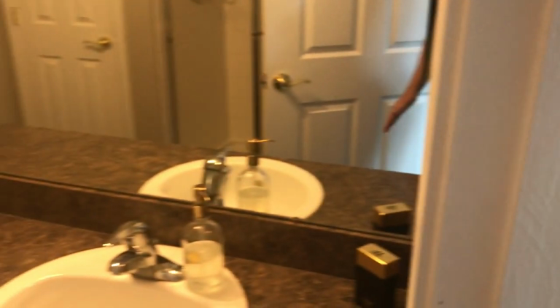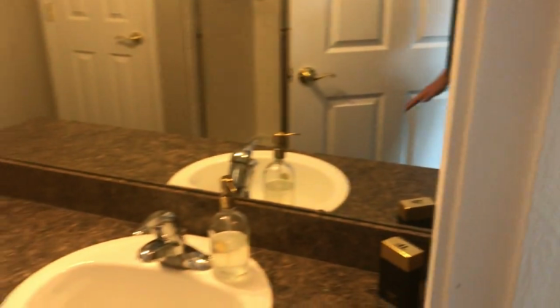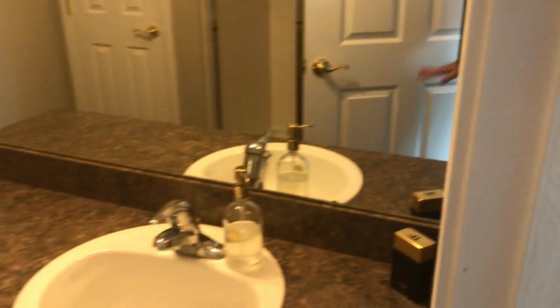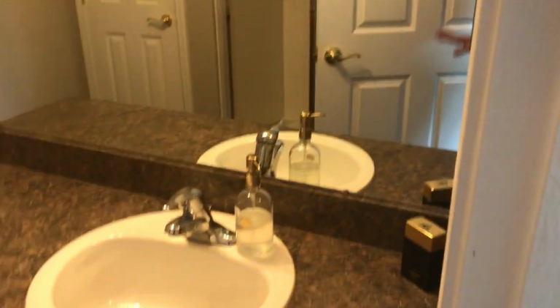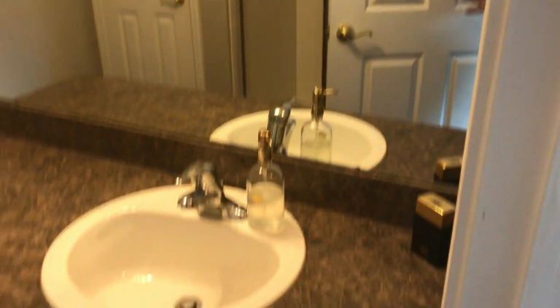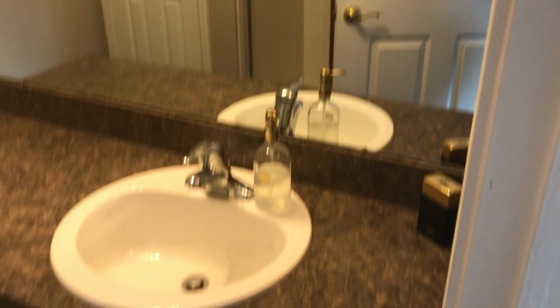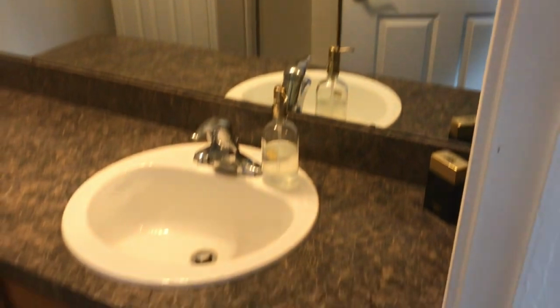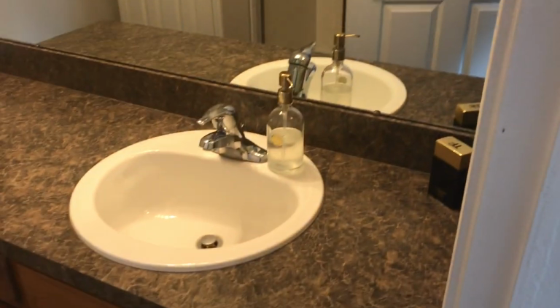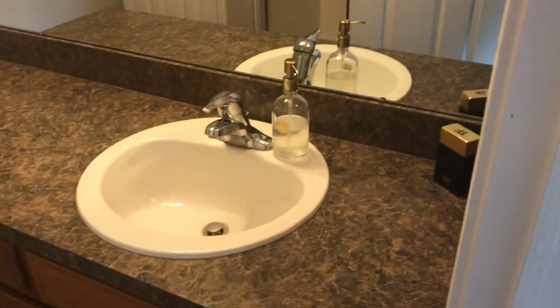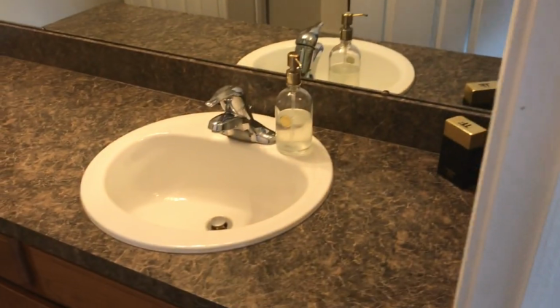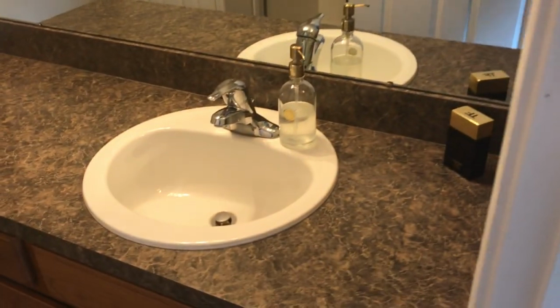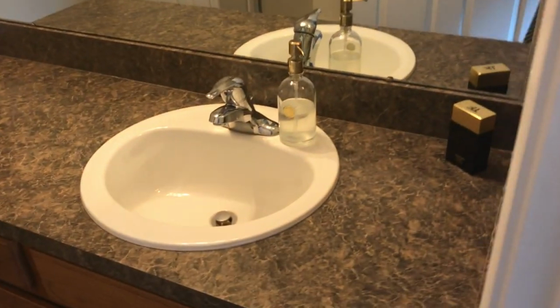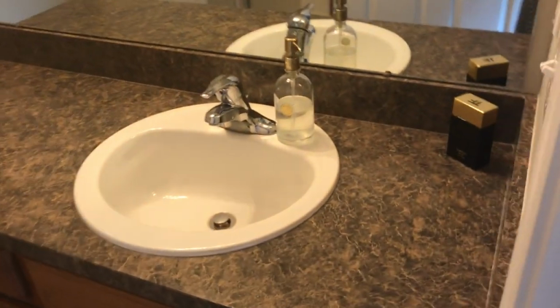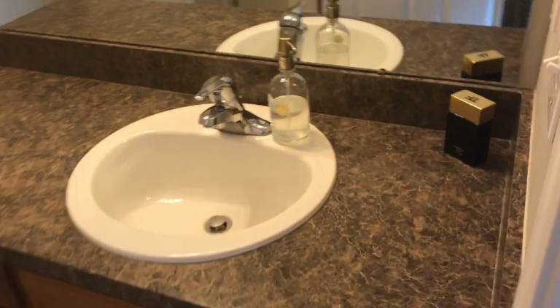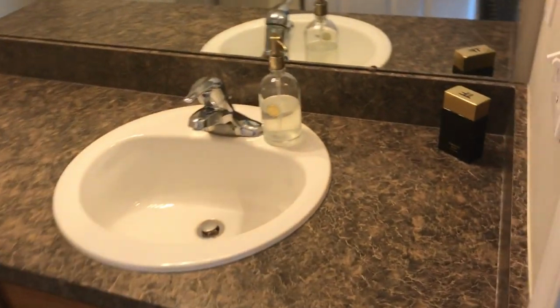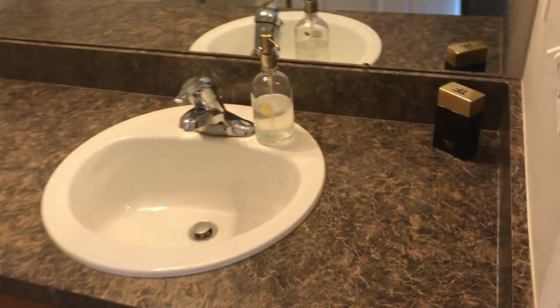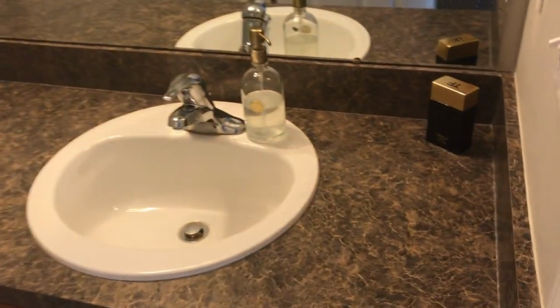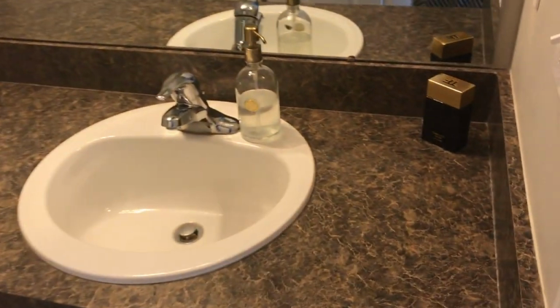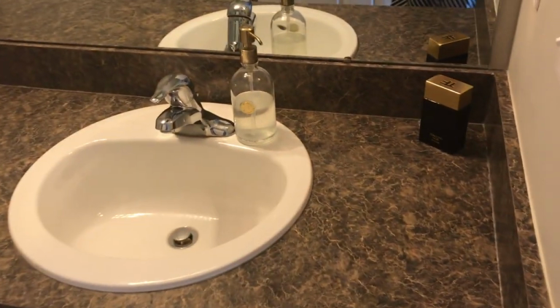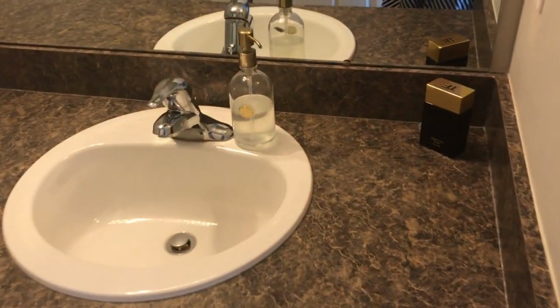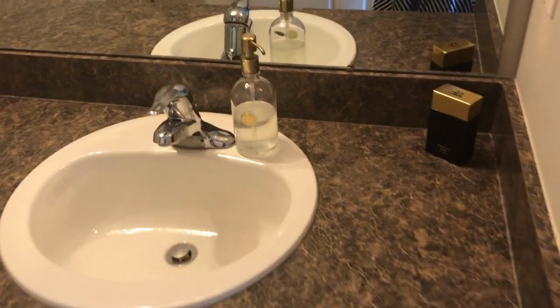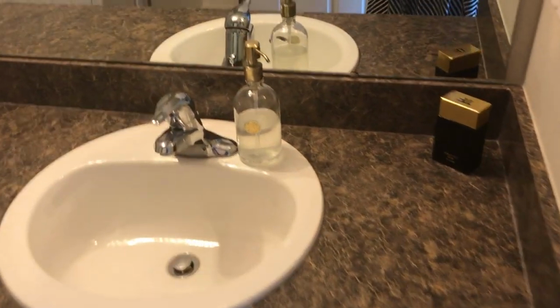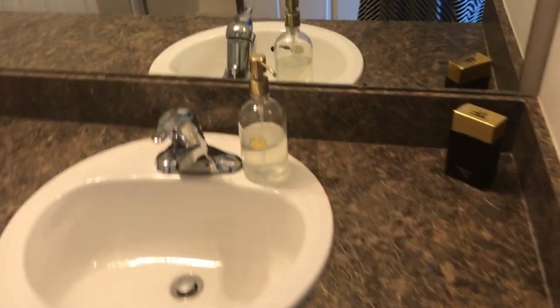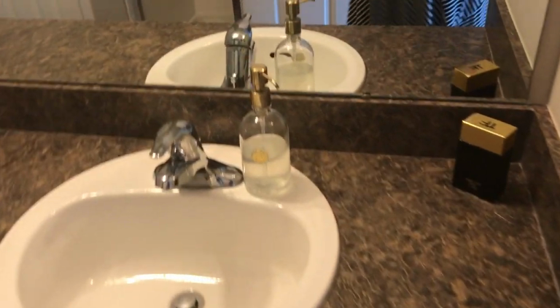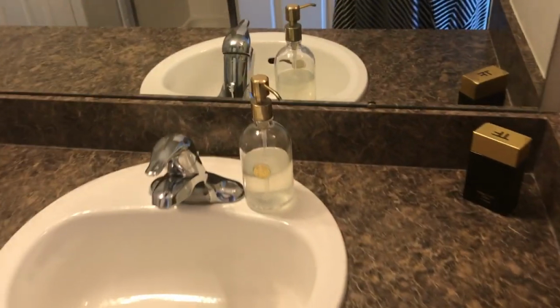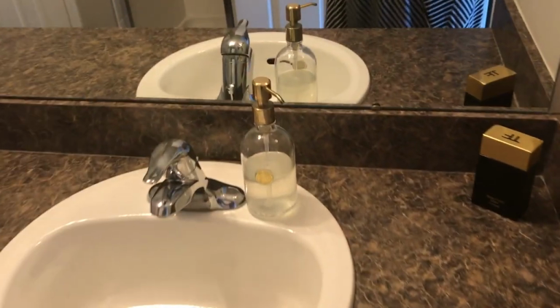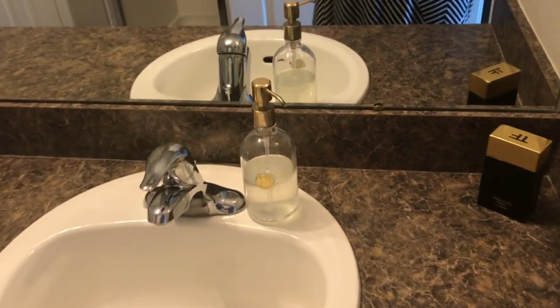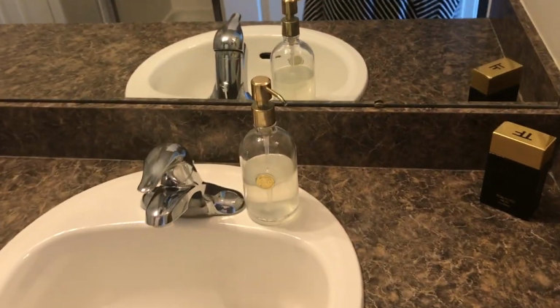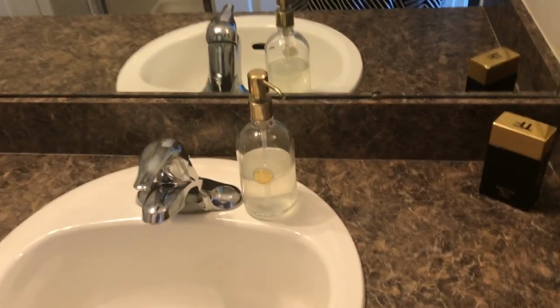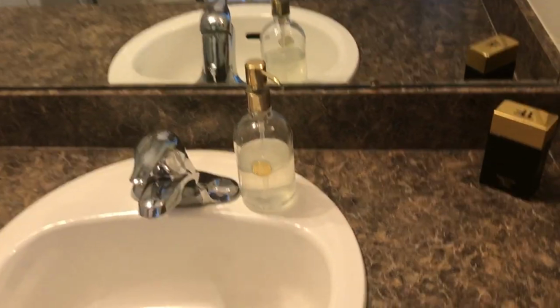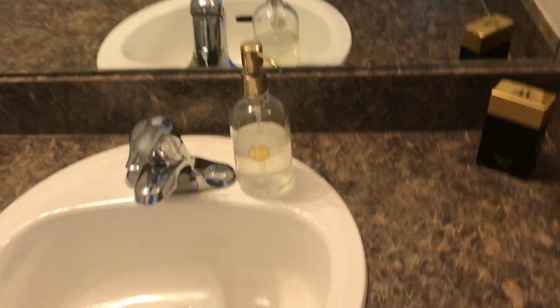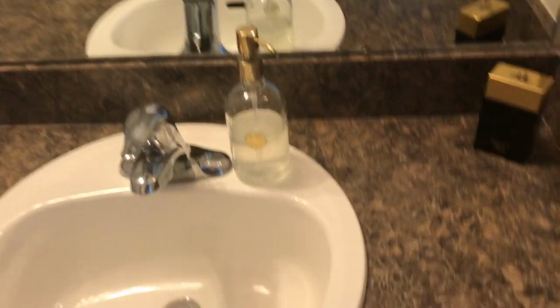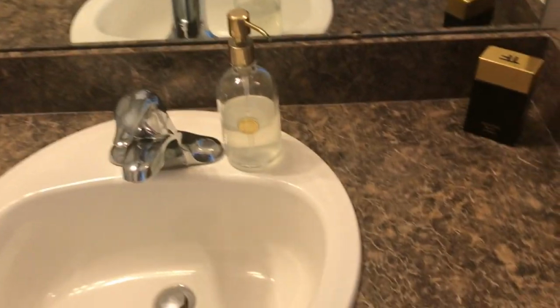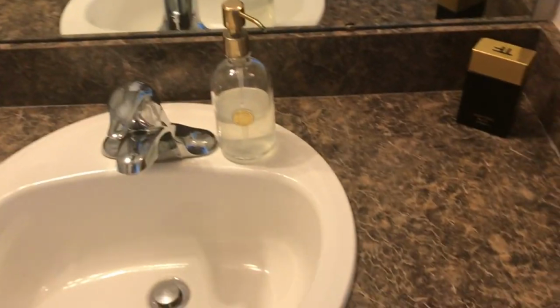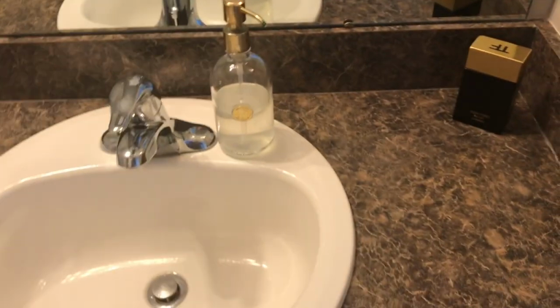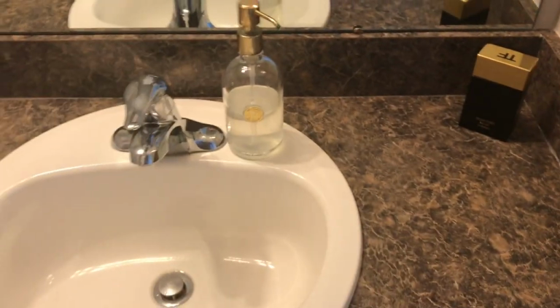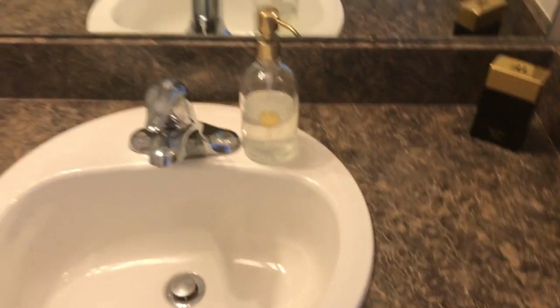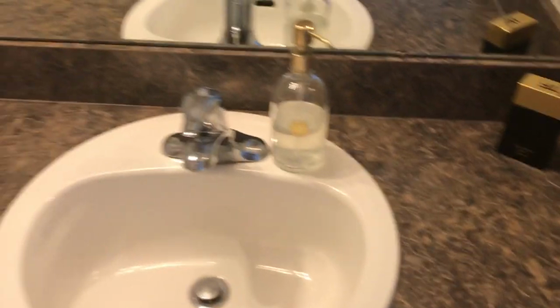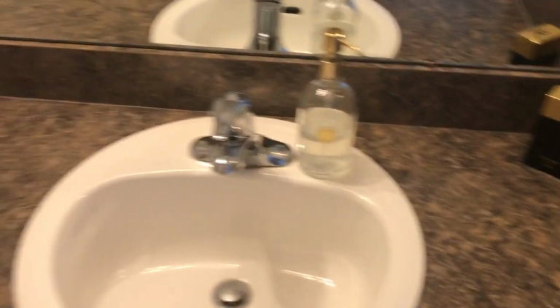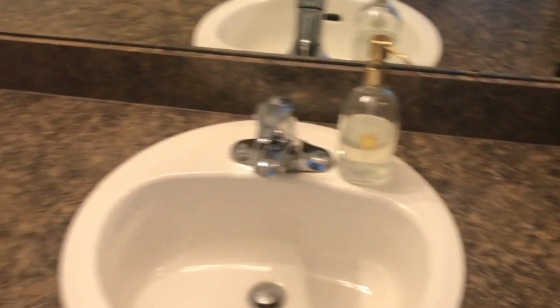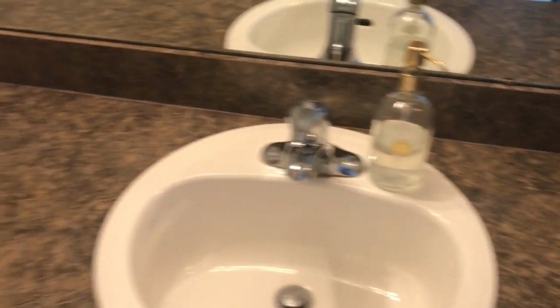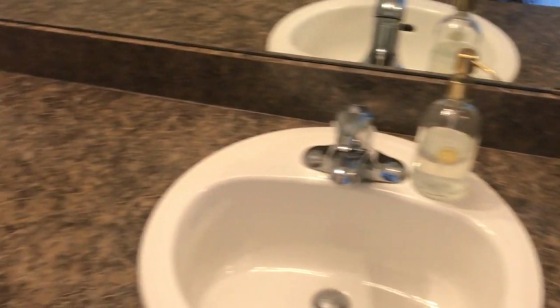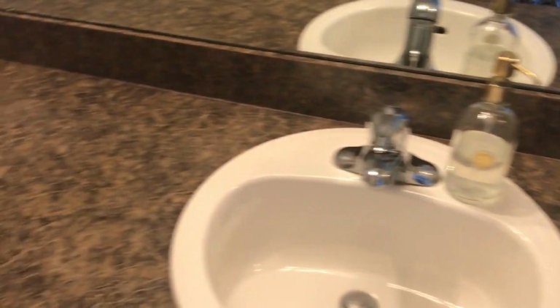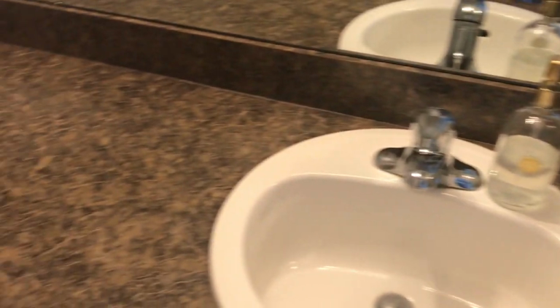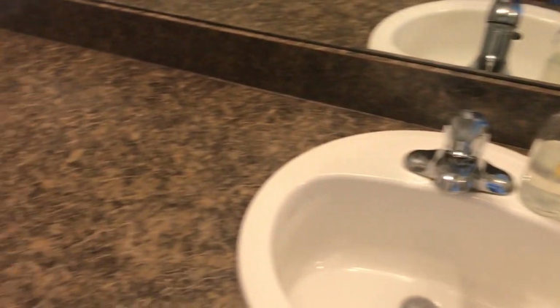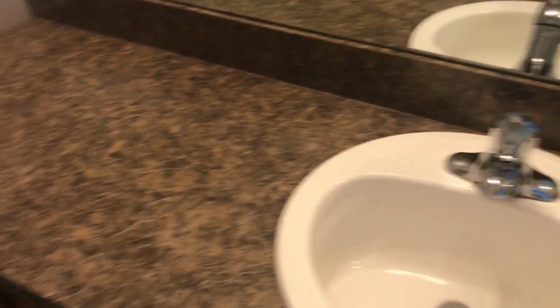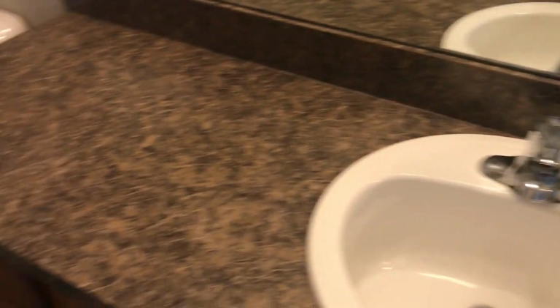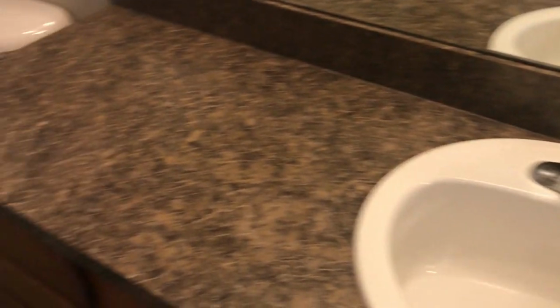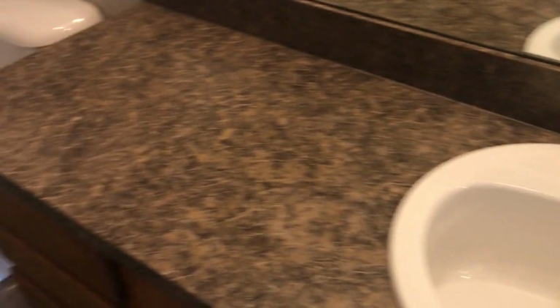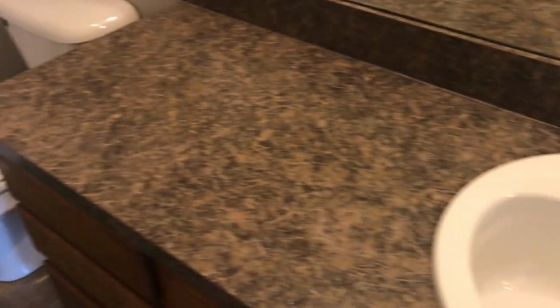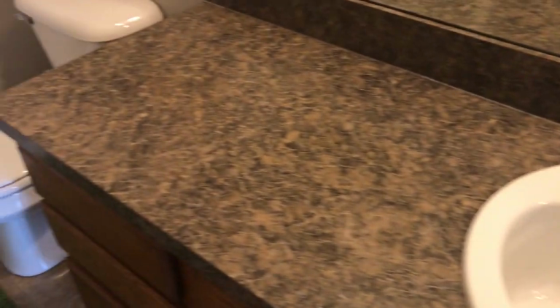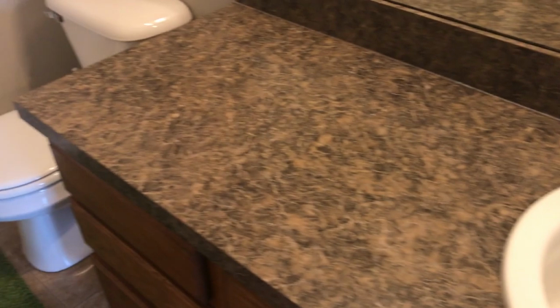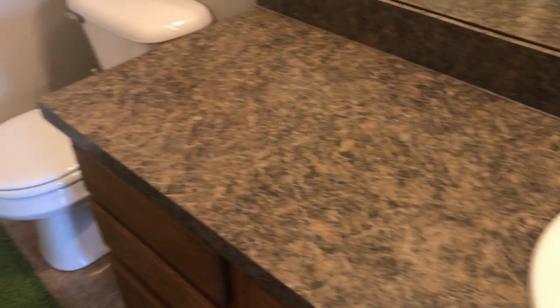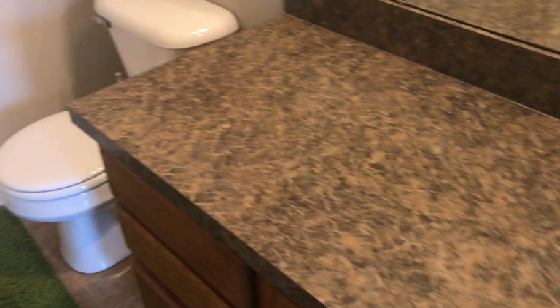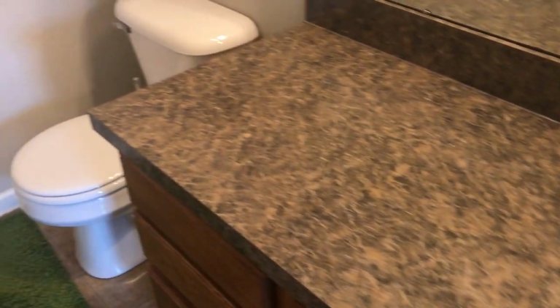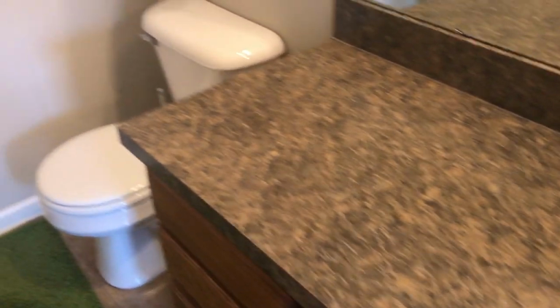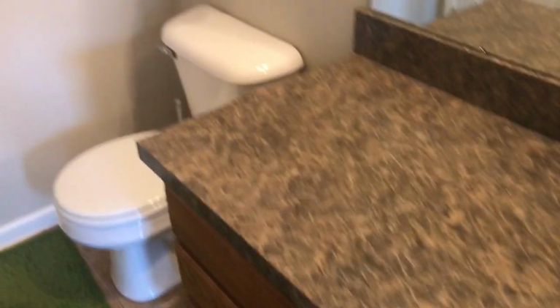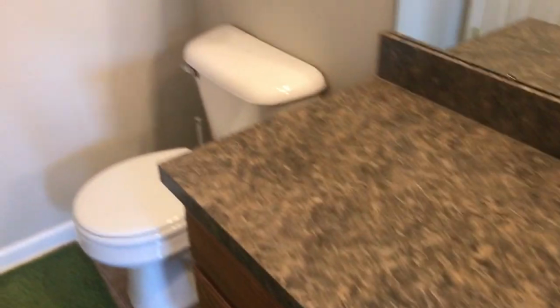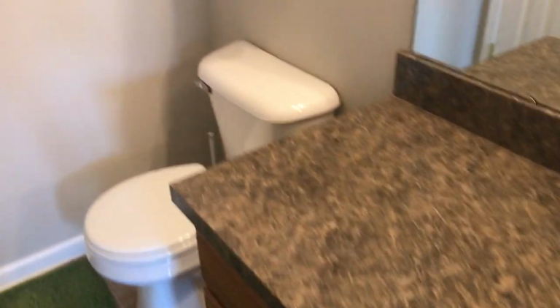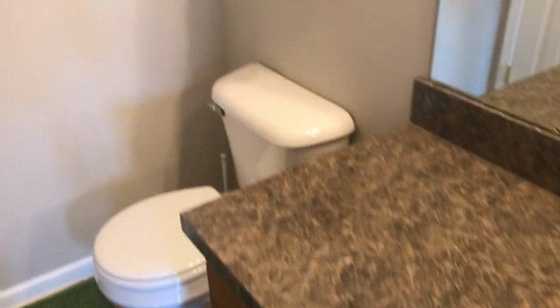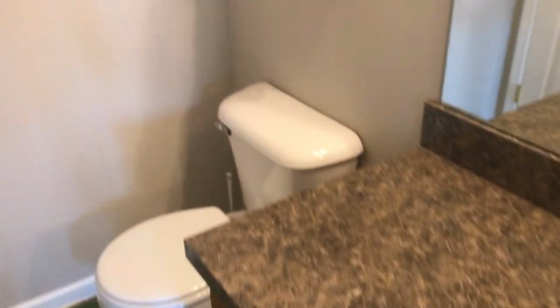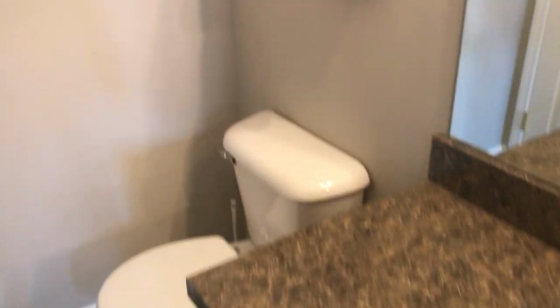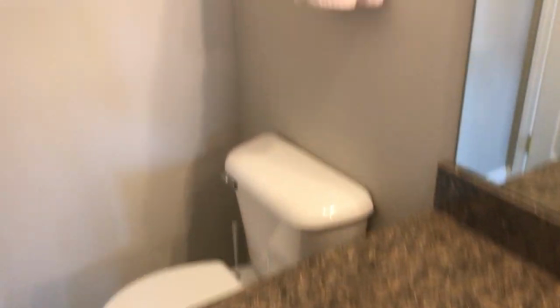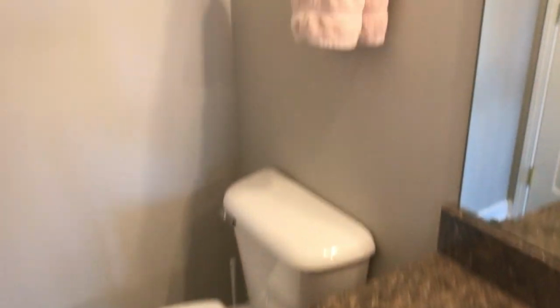Here is the bathroom — it's a guest bathroom, so there's not much stuff in there.